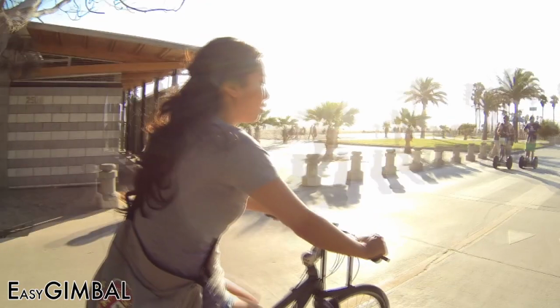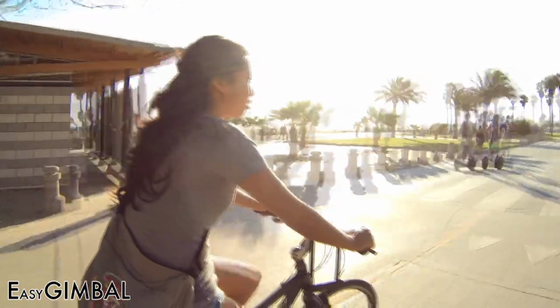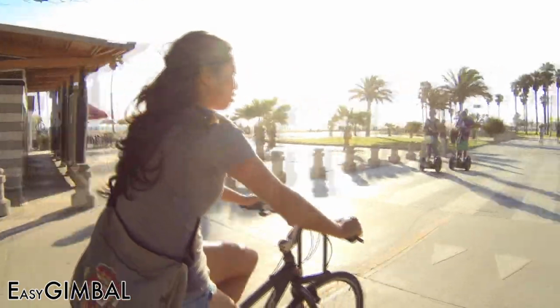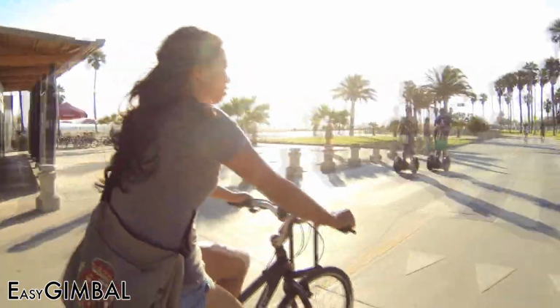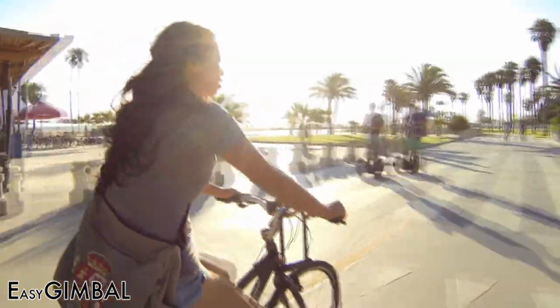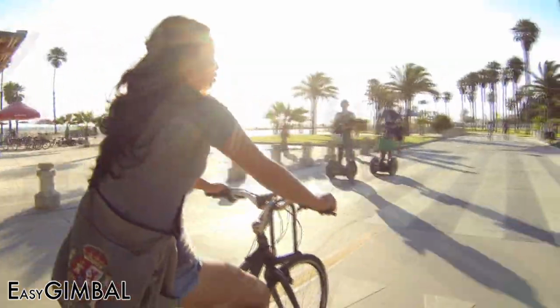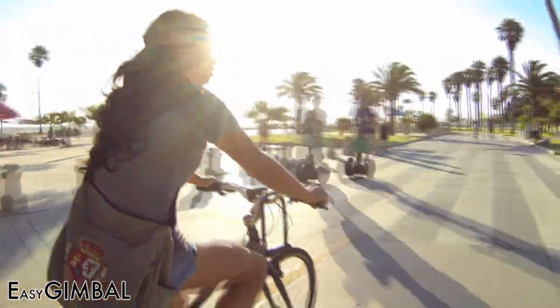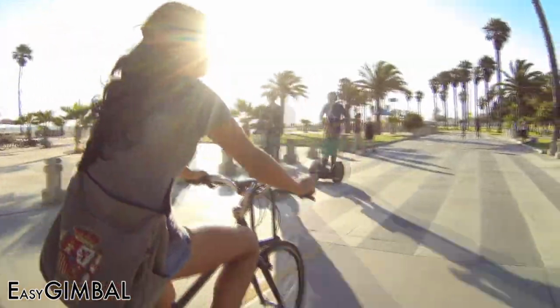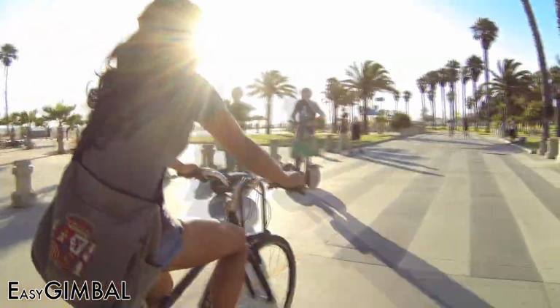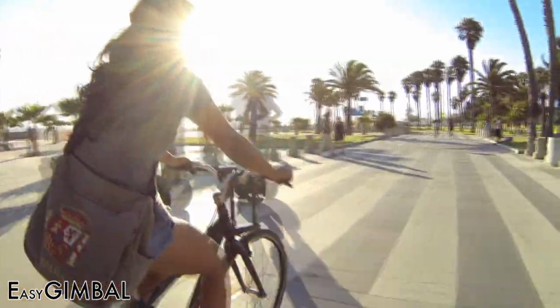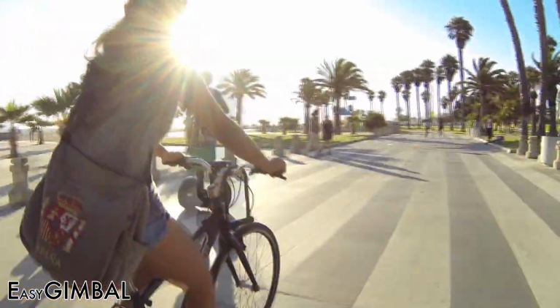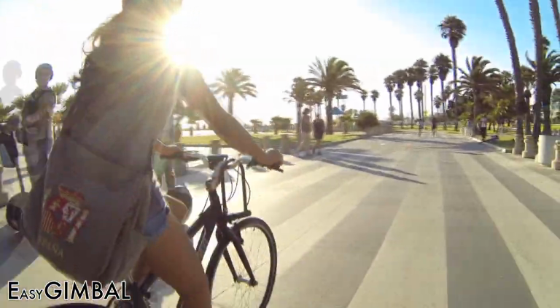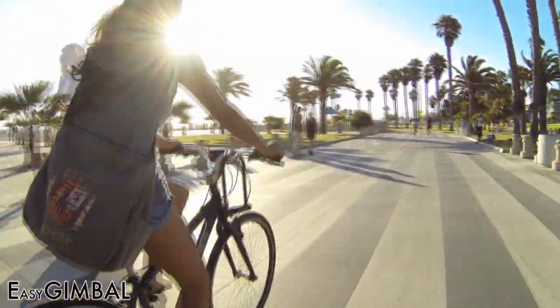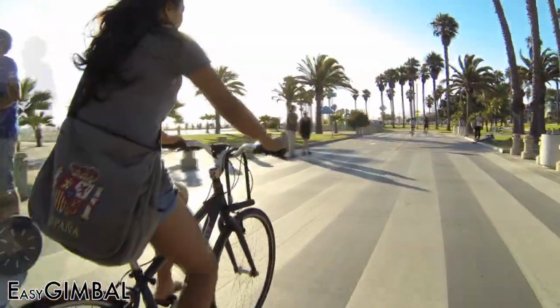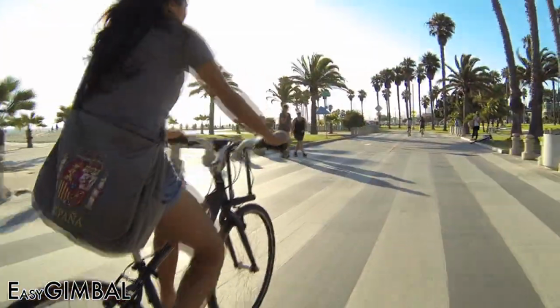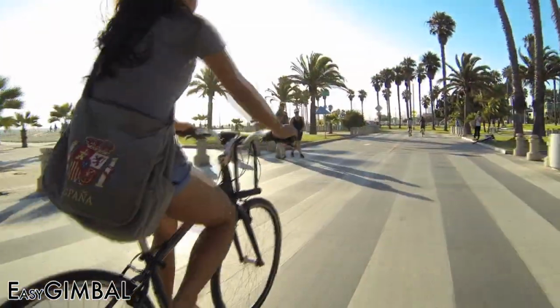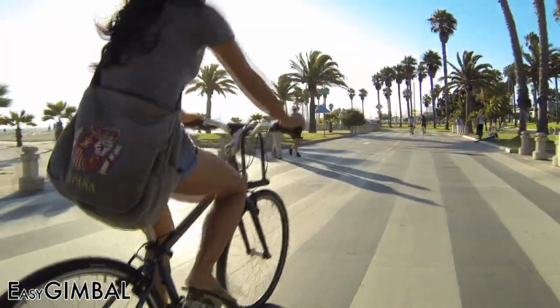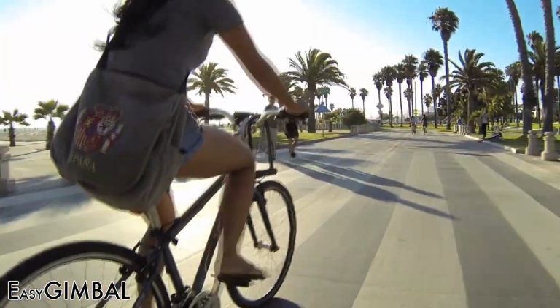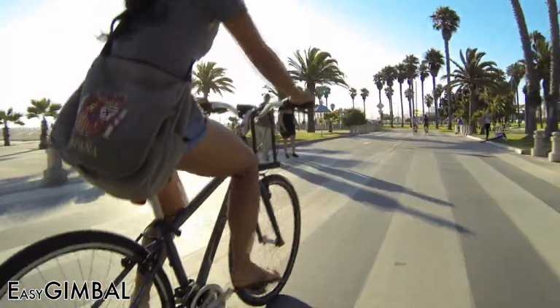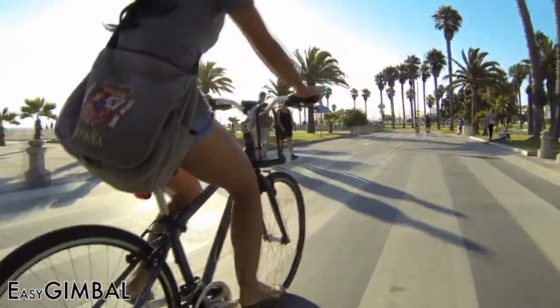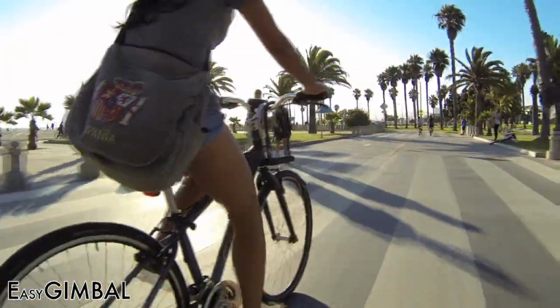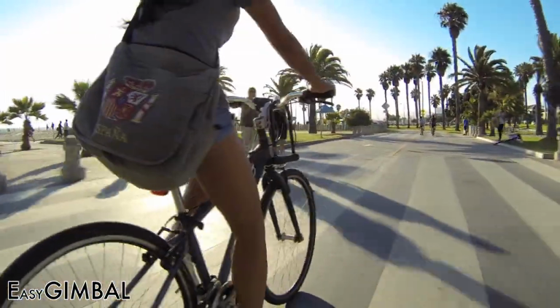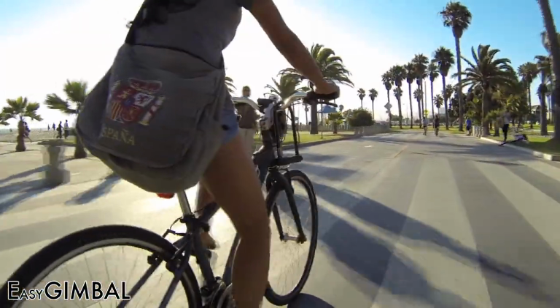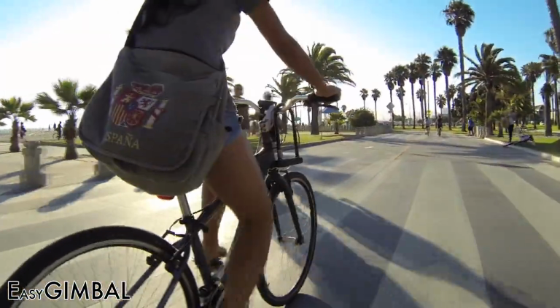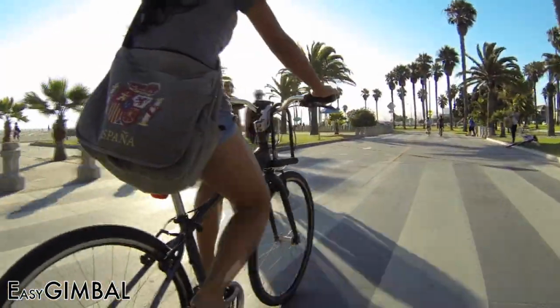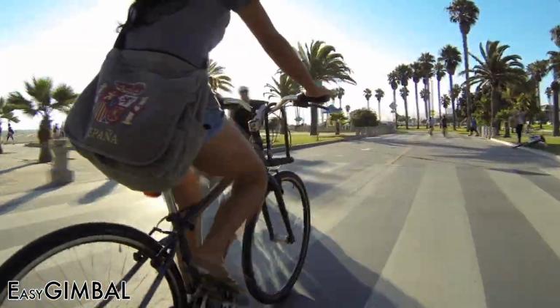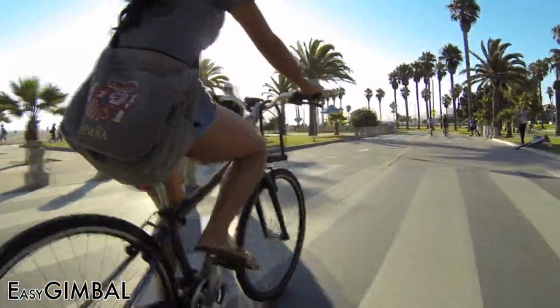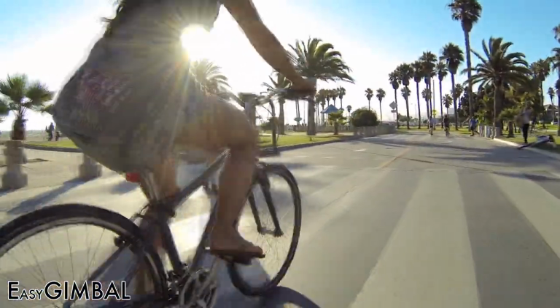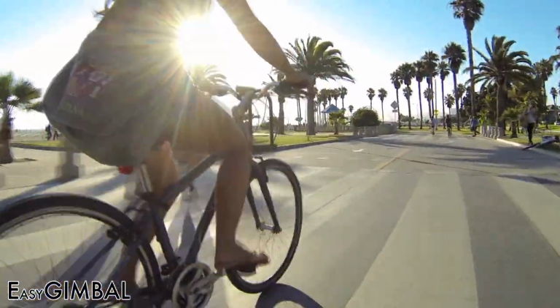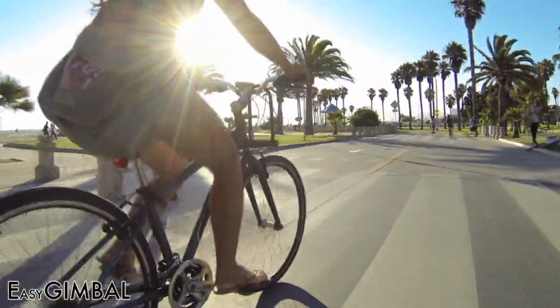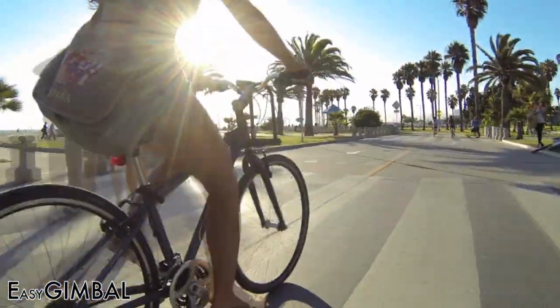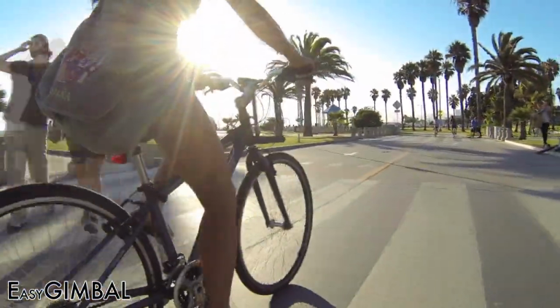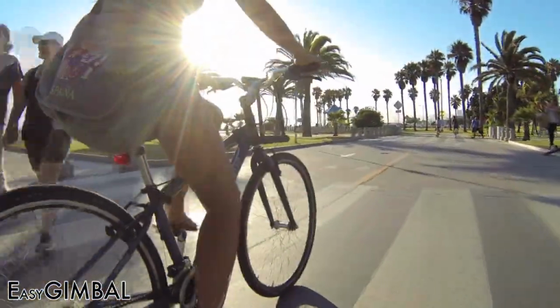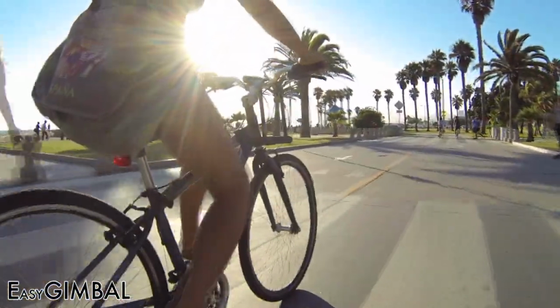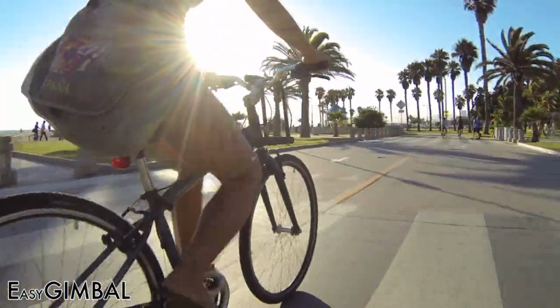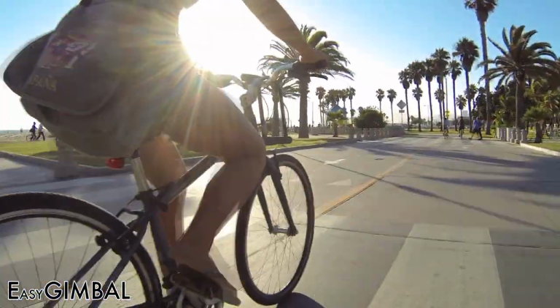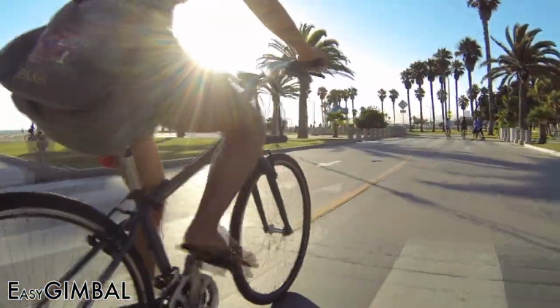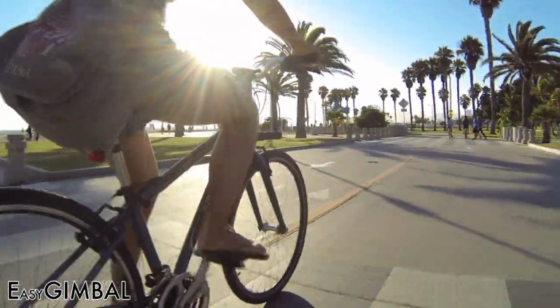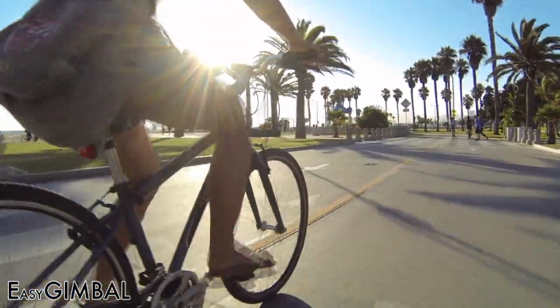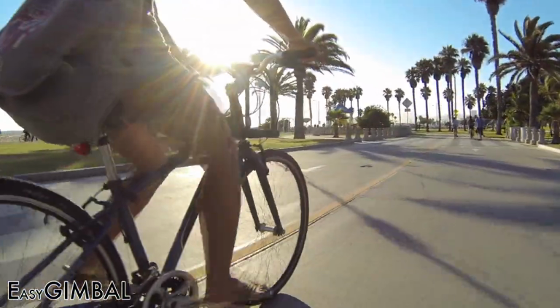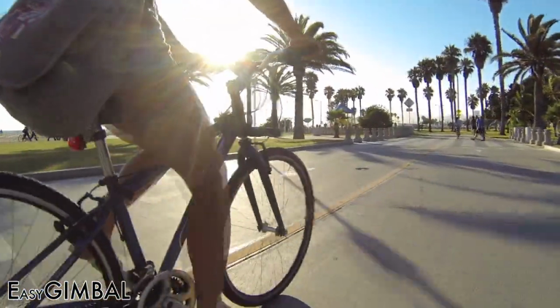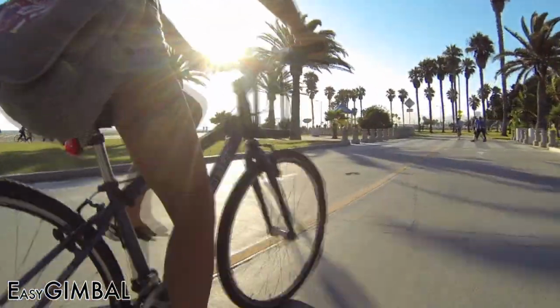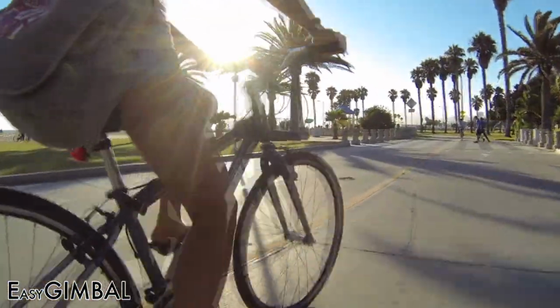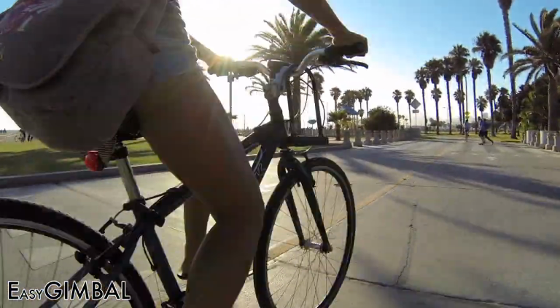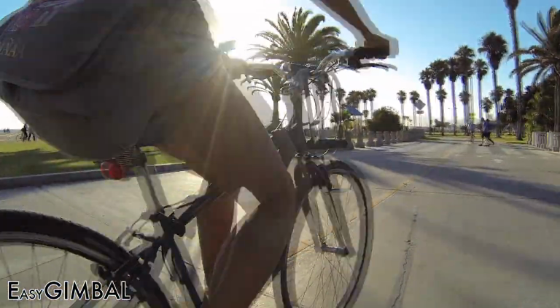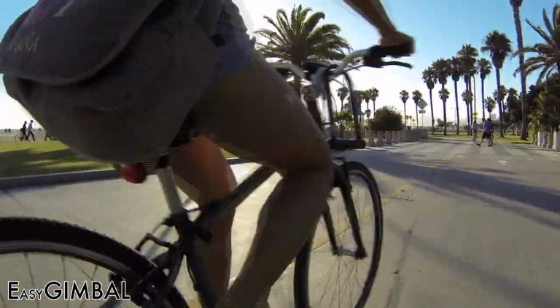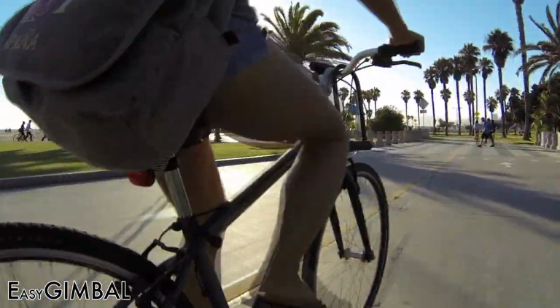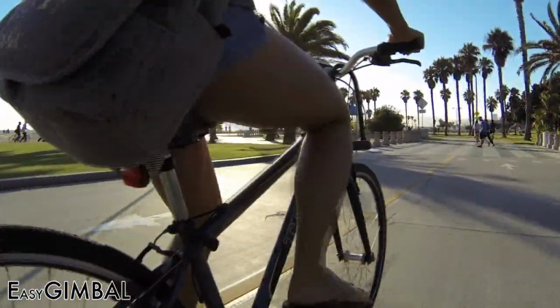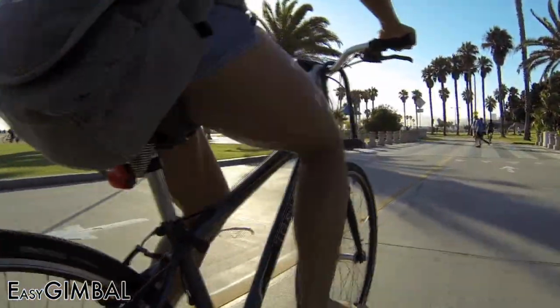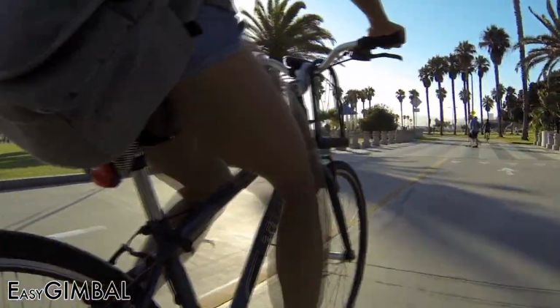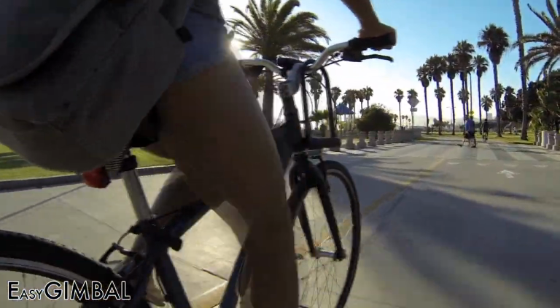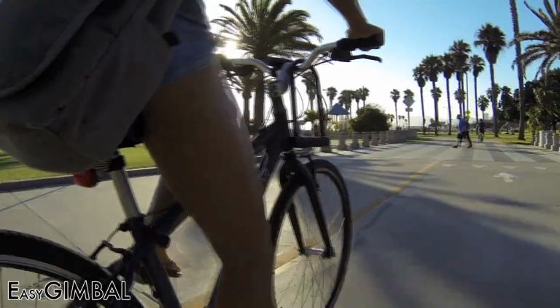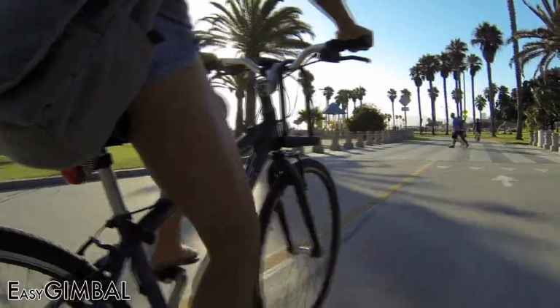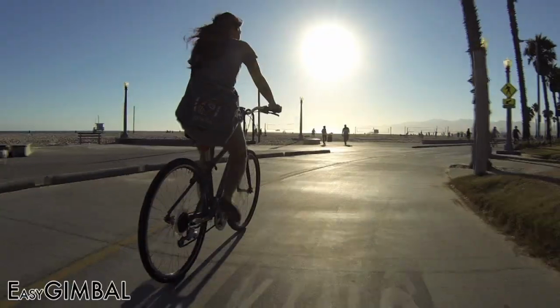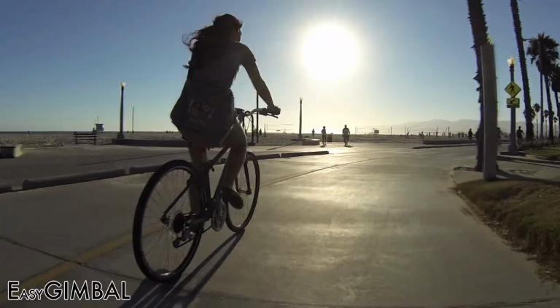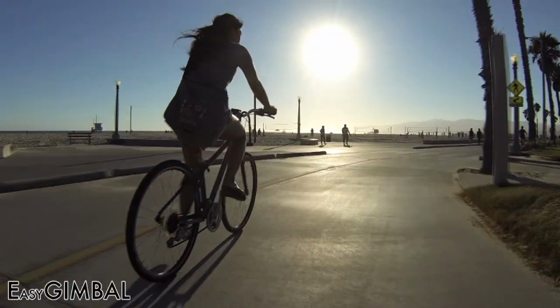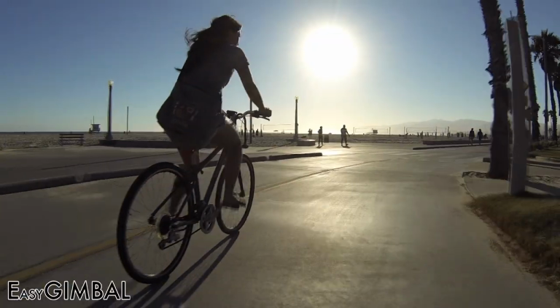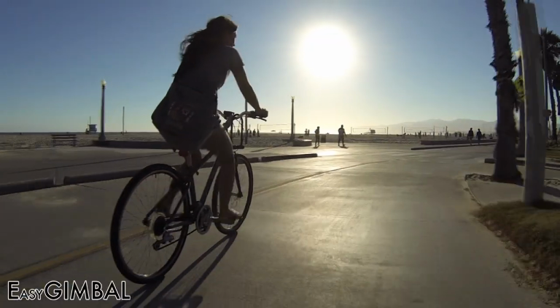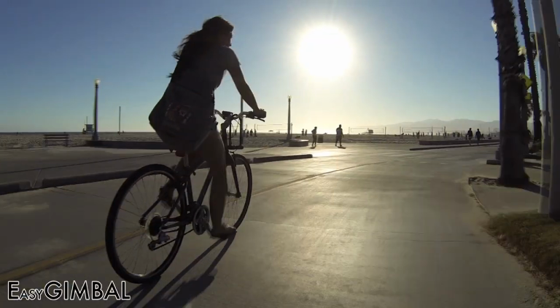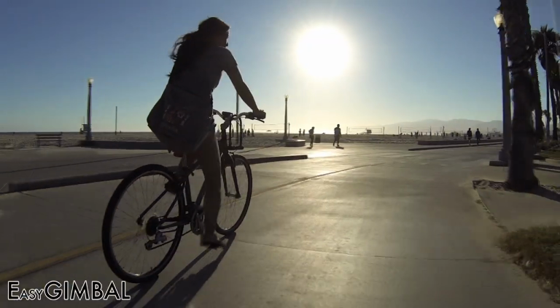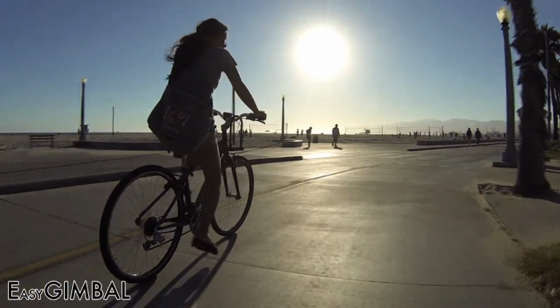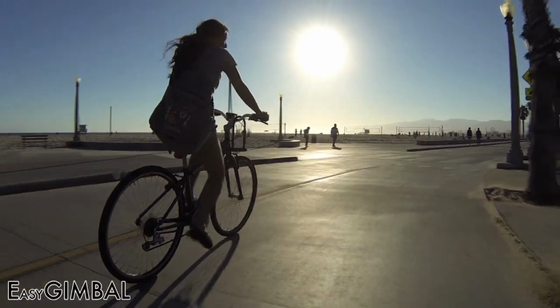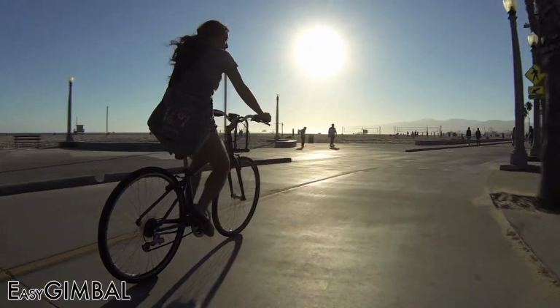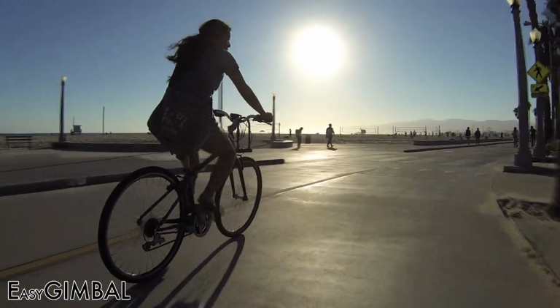Here's some bike footage we shot with the Easy Gimbal. I was following along on a second bike and, as you can see, all the camera moves are very smooth.